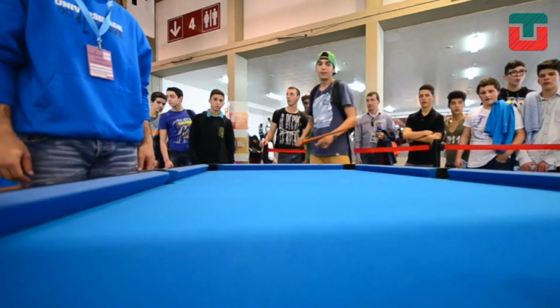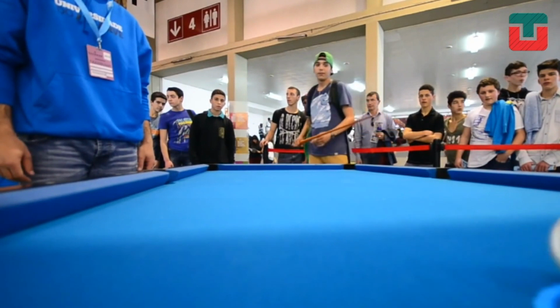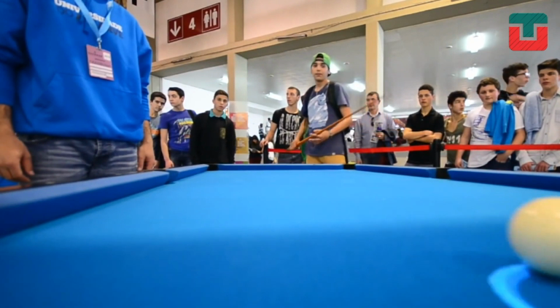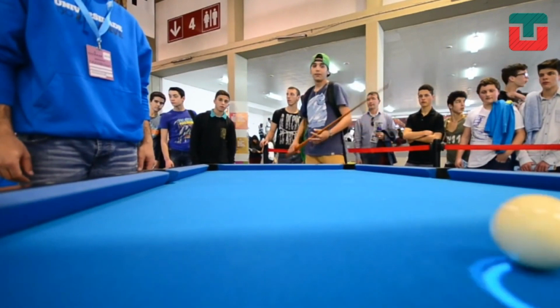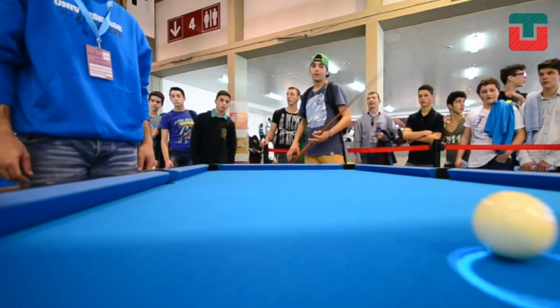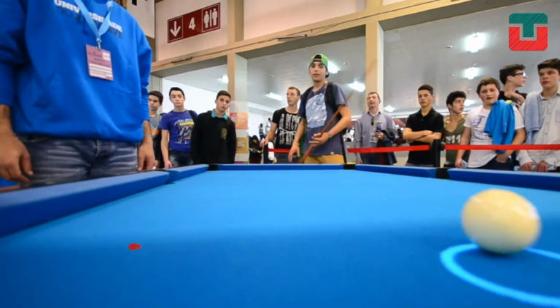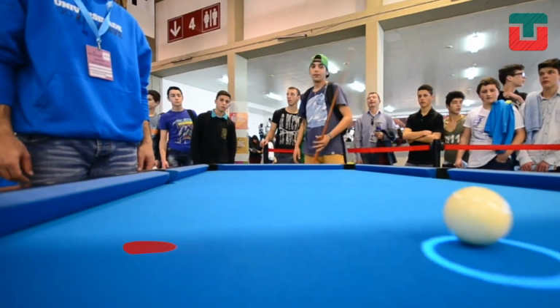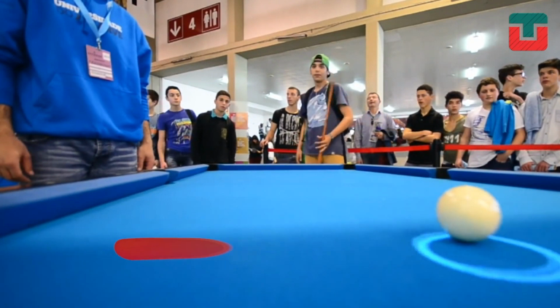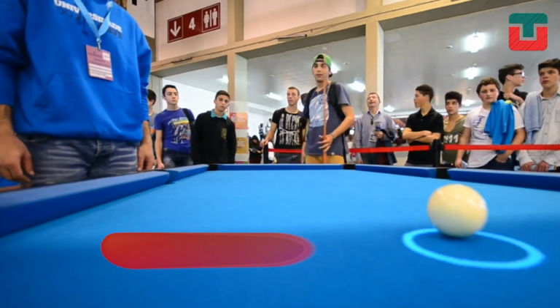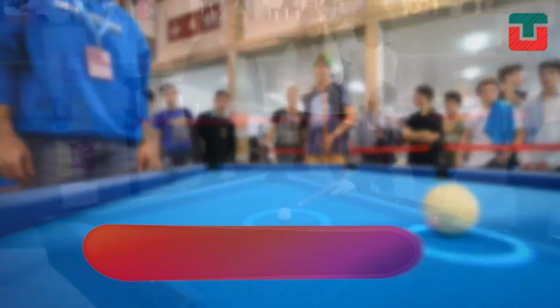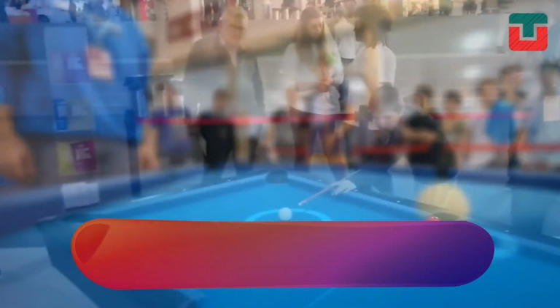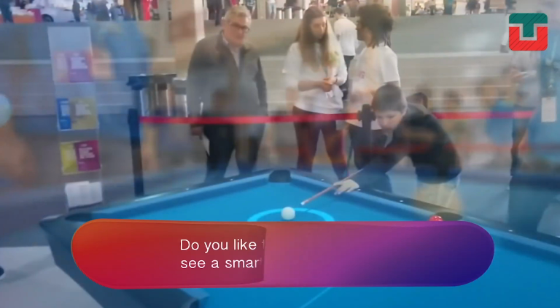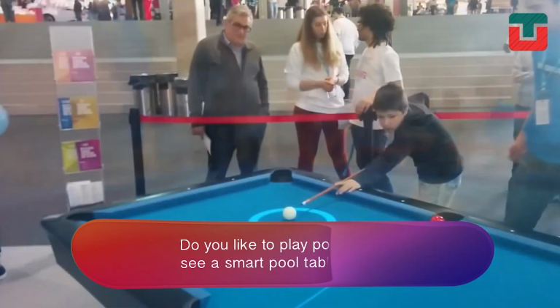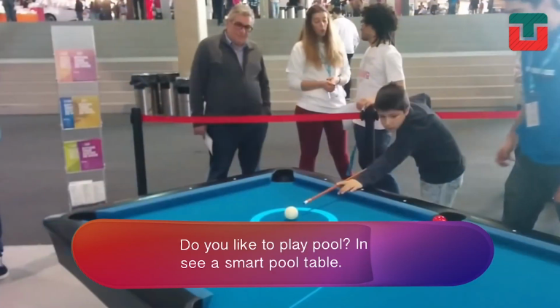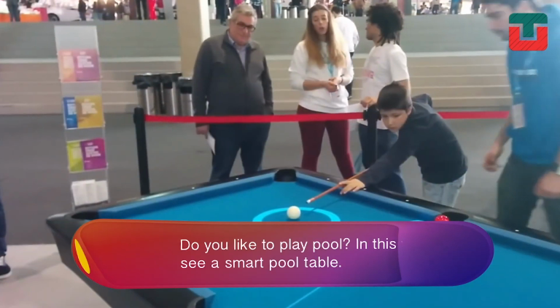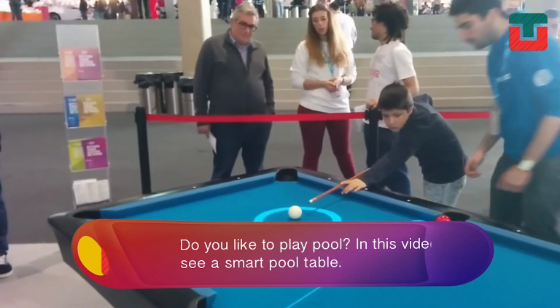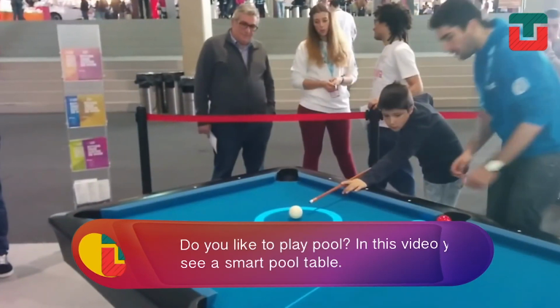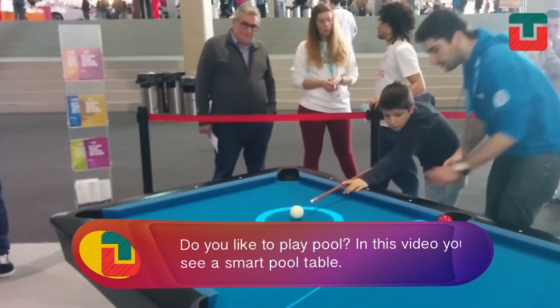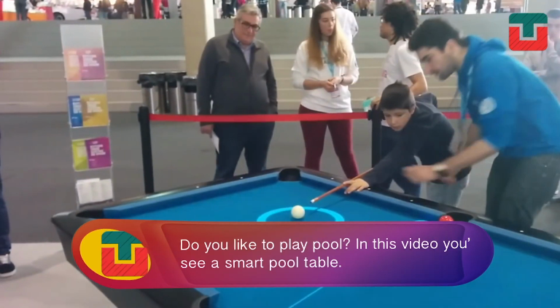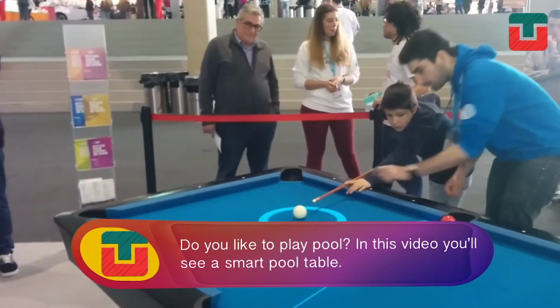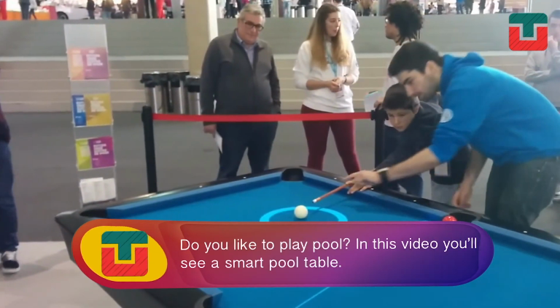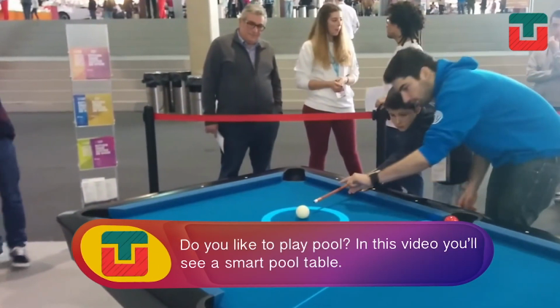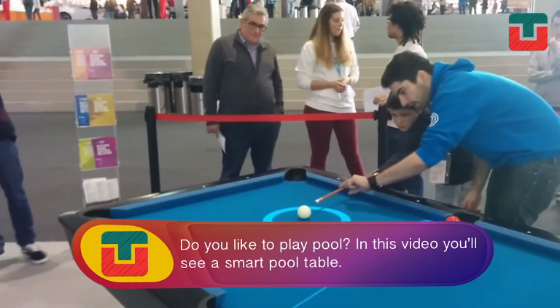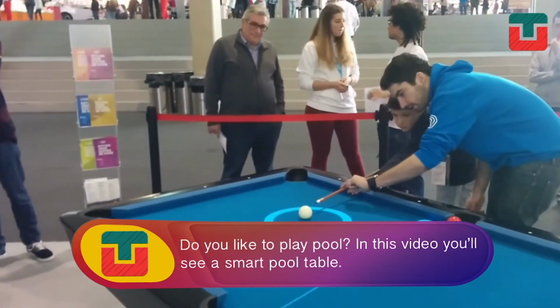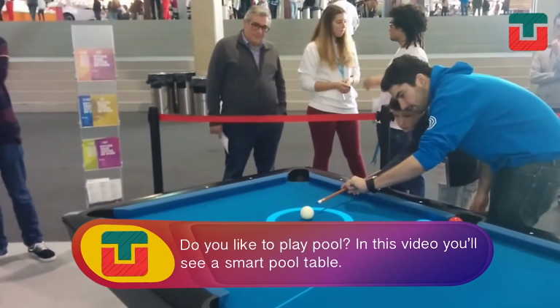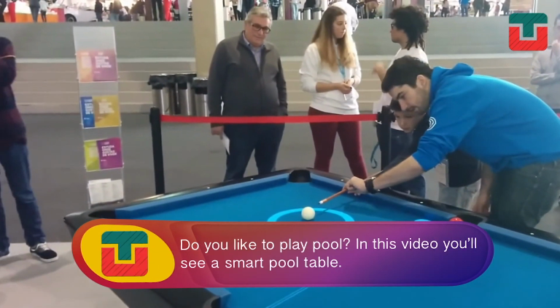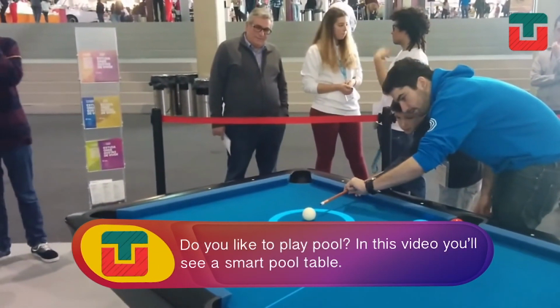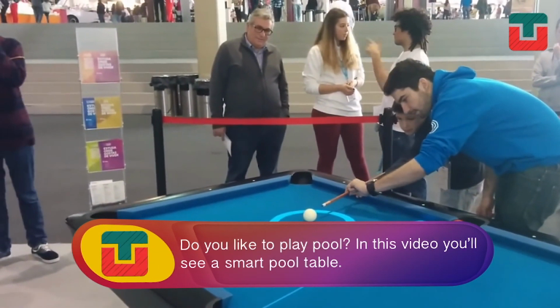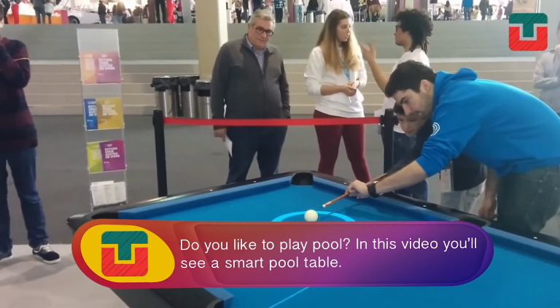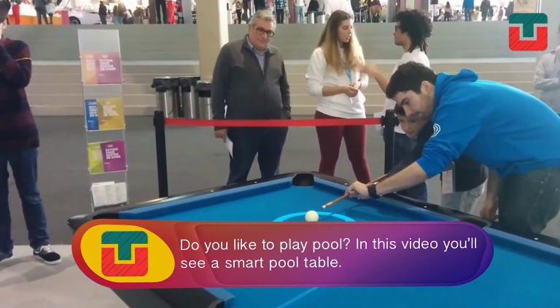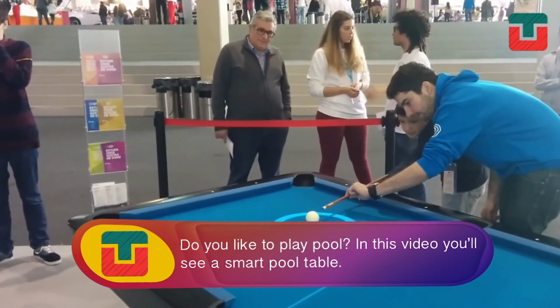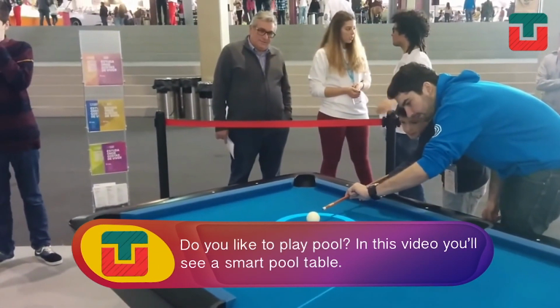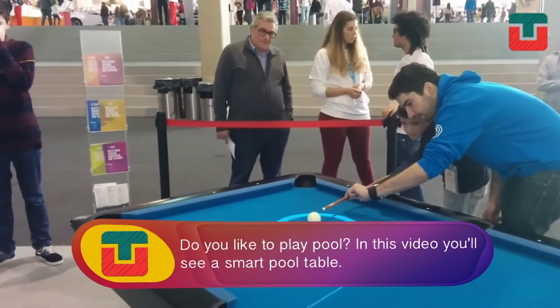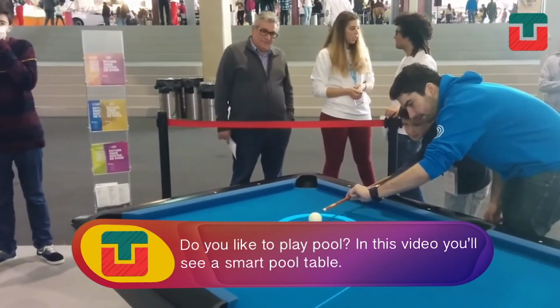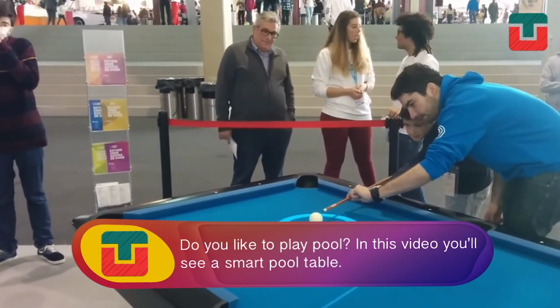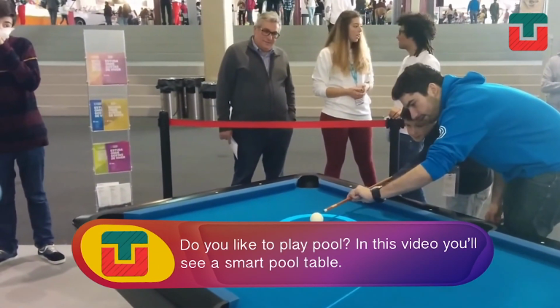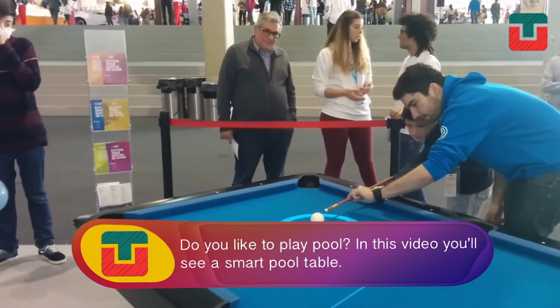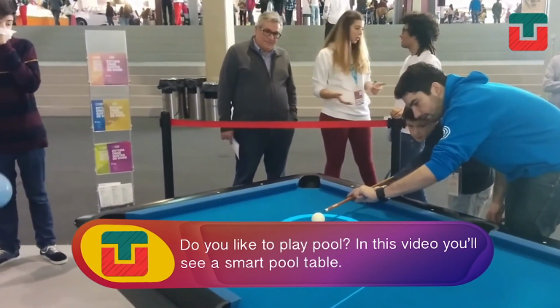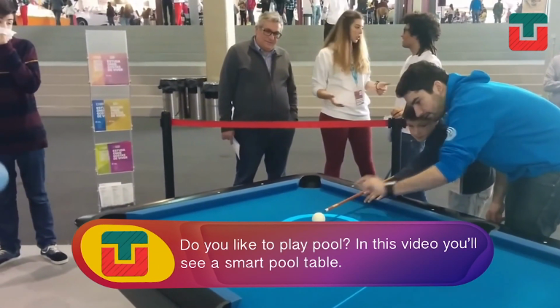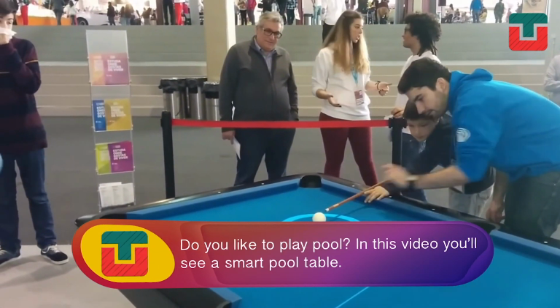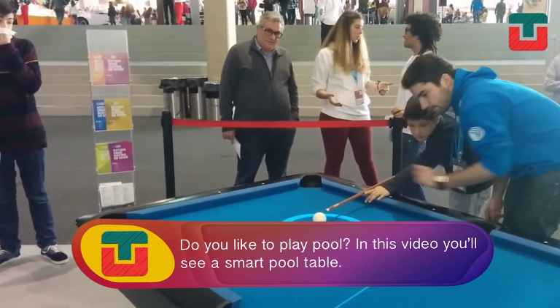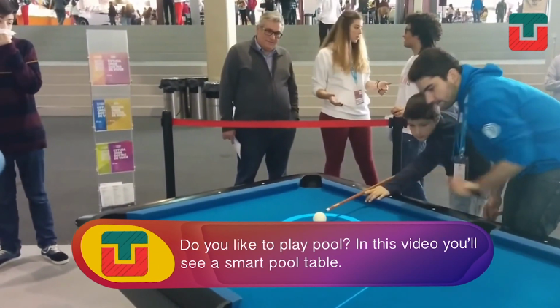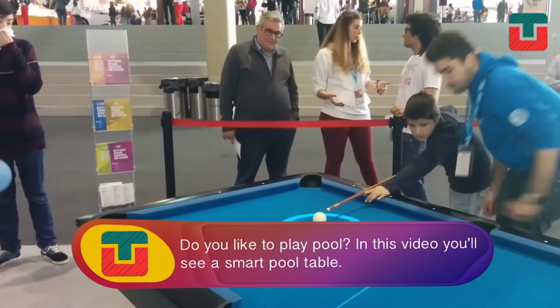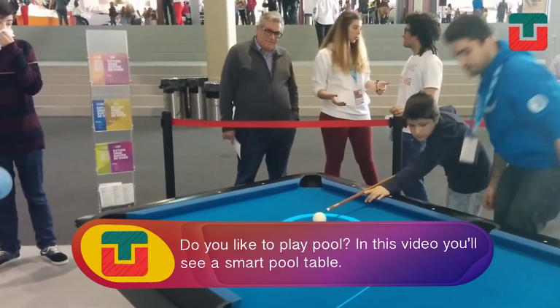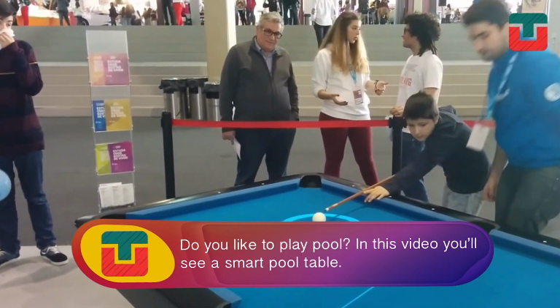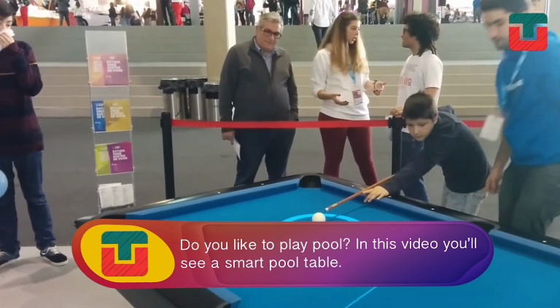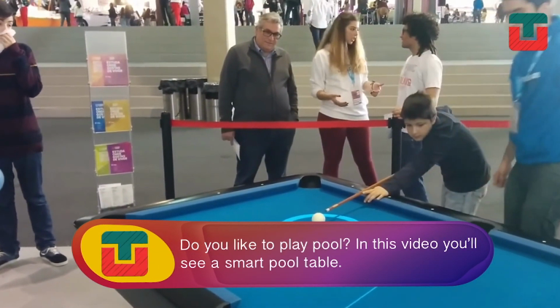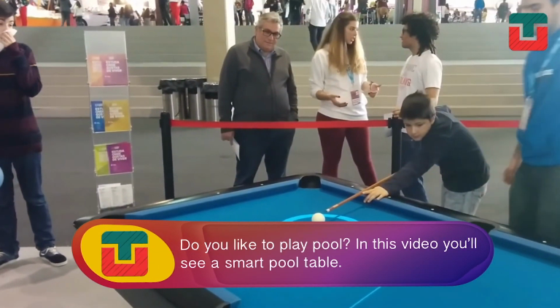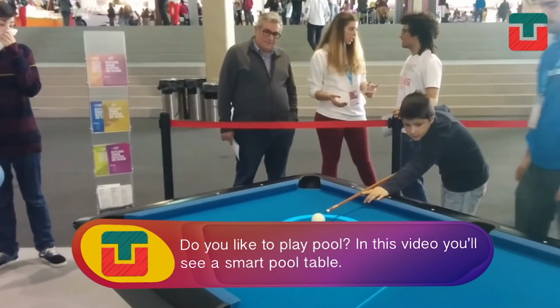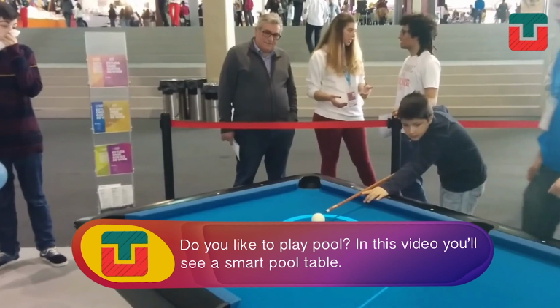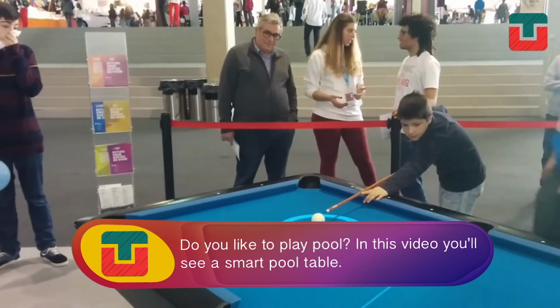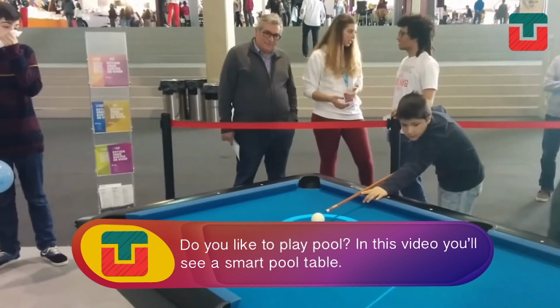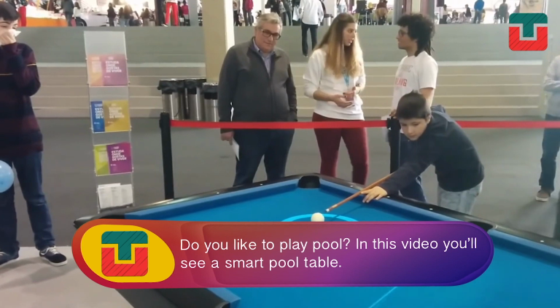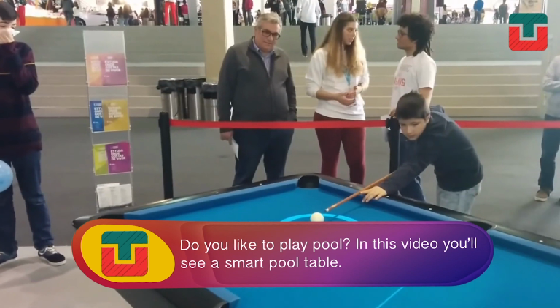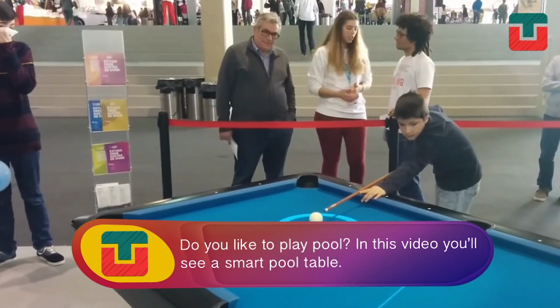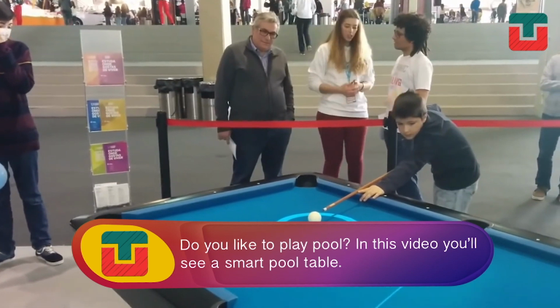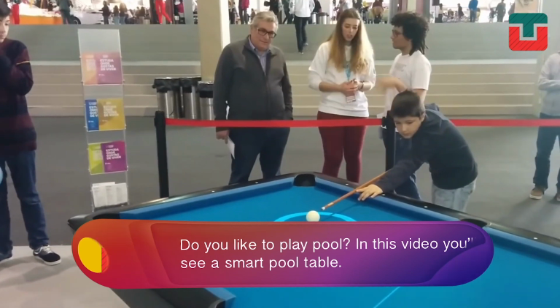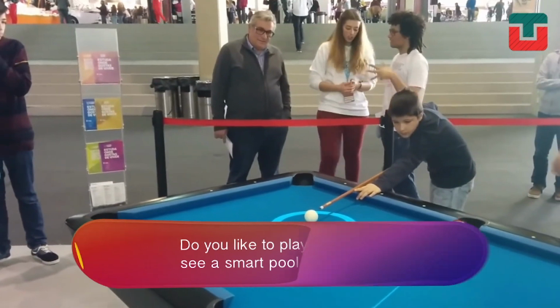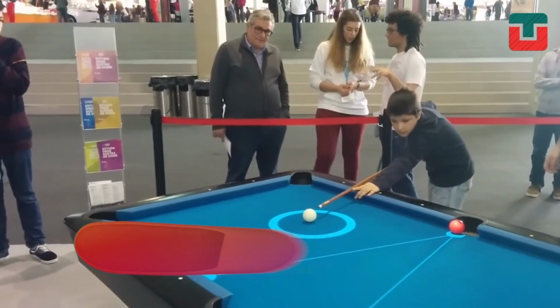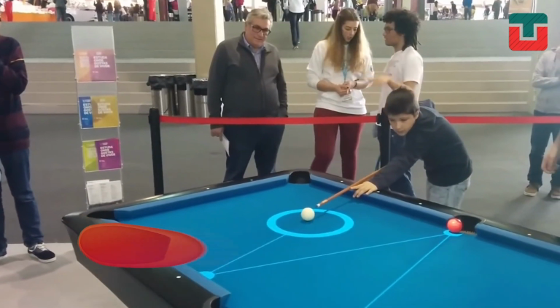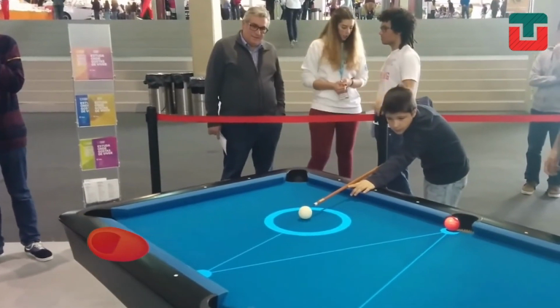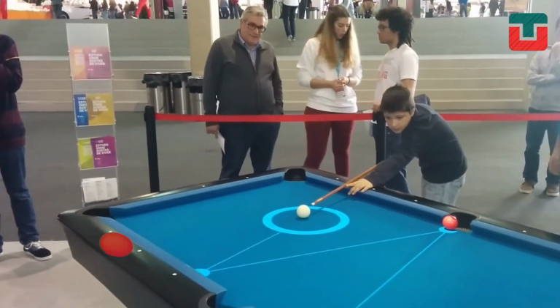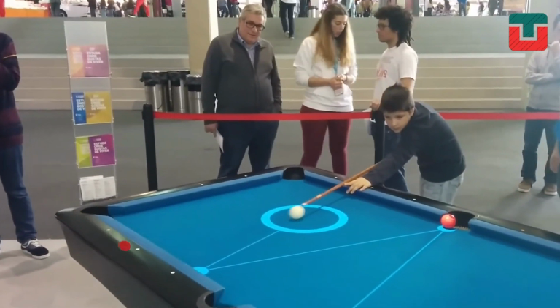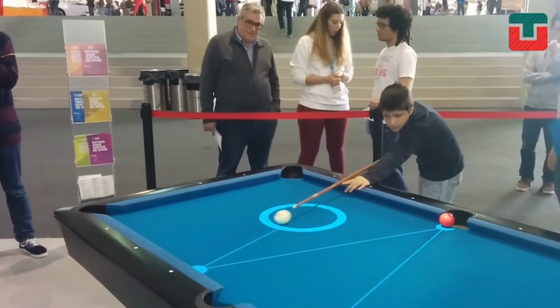Do you like to play pool? In this video, you're going to see something you've never seen before: an intelligent pool table.